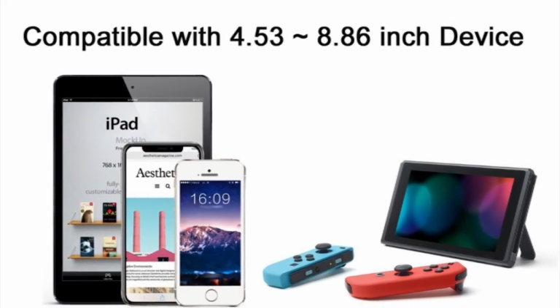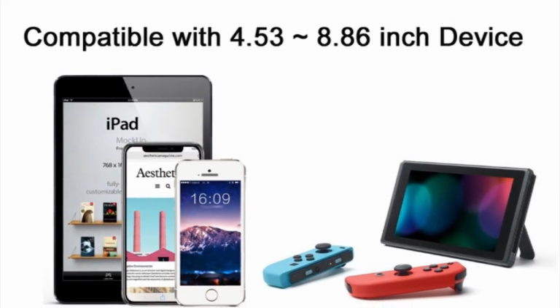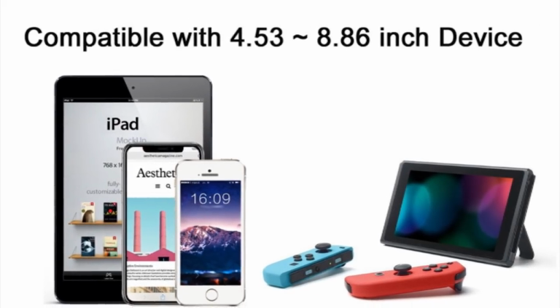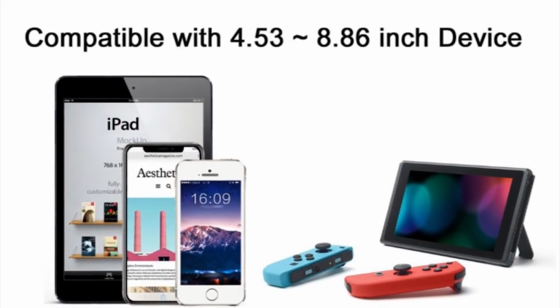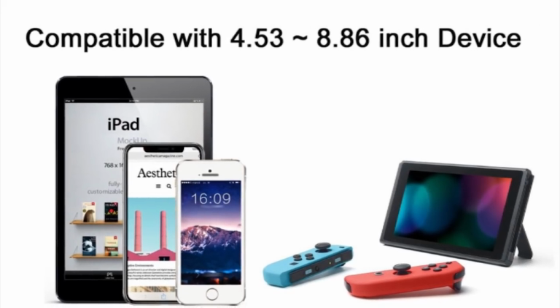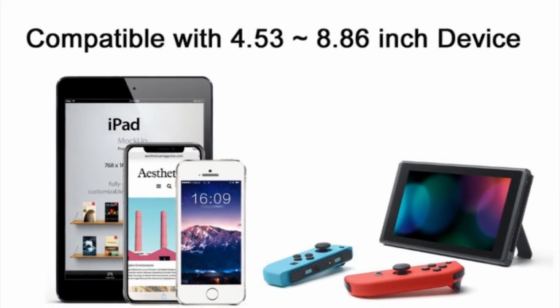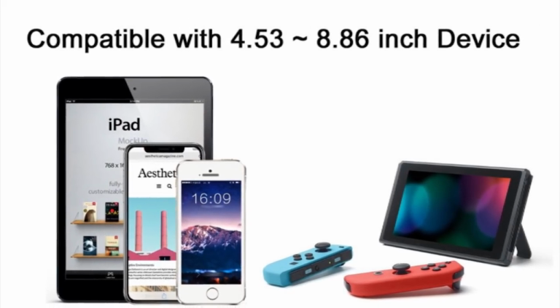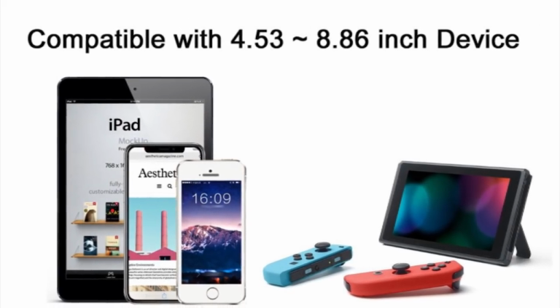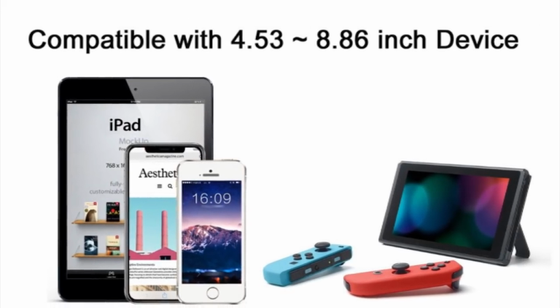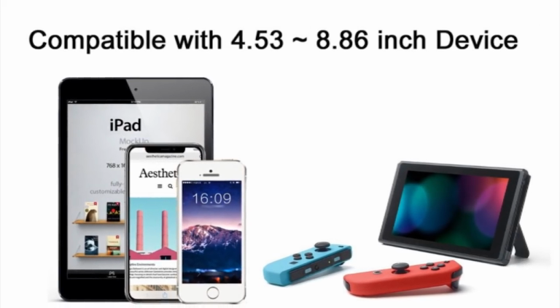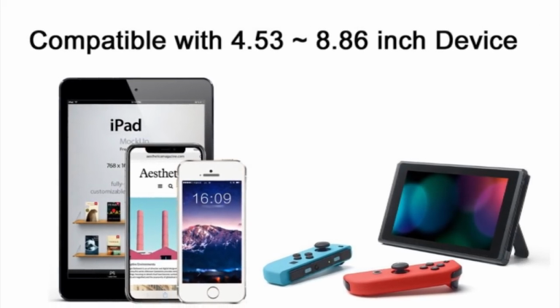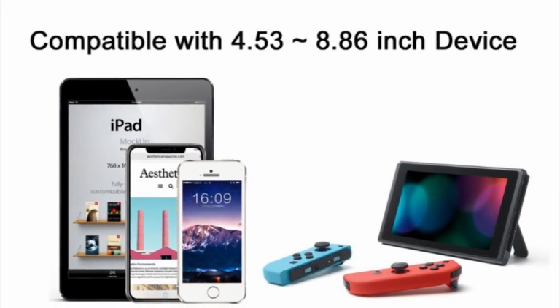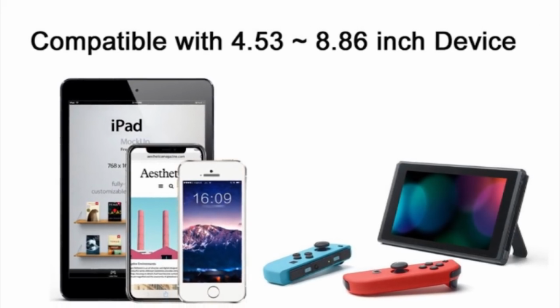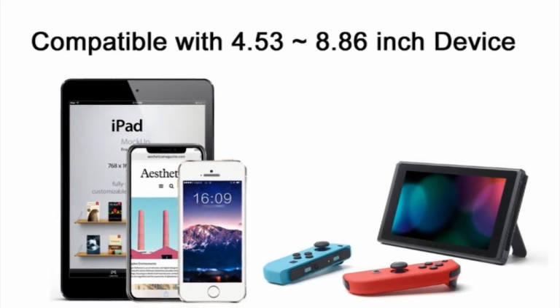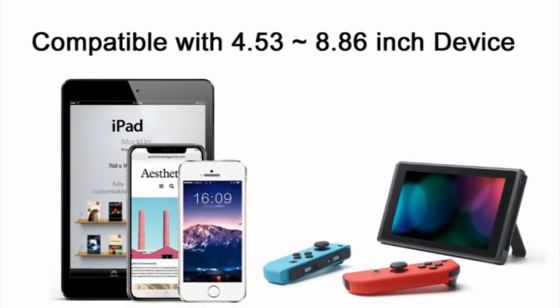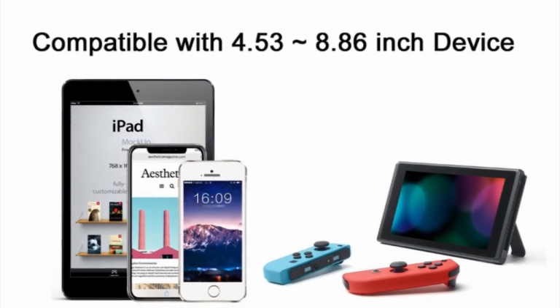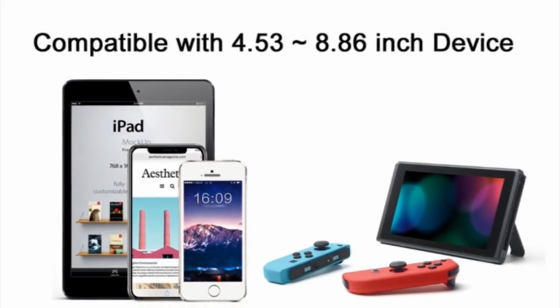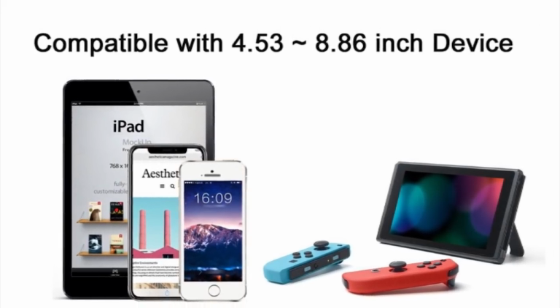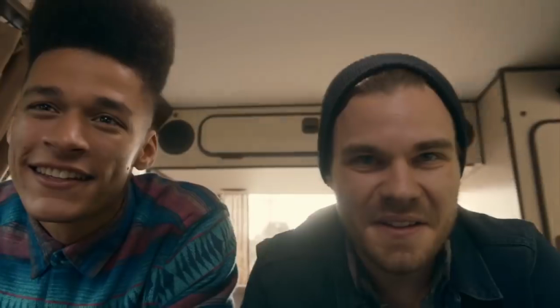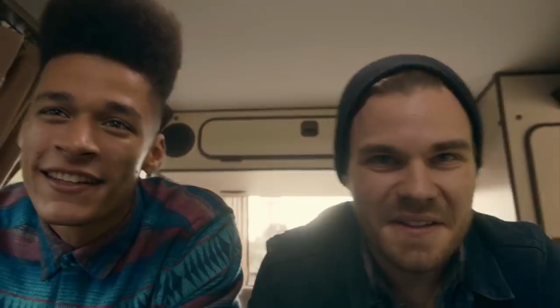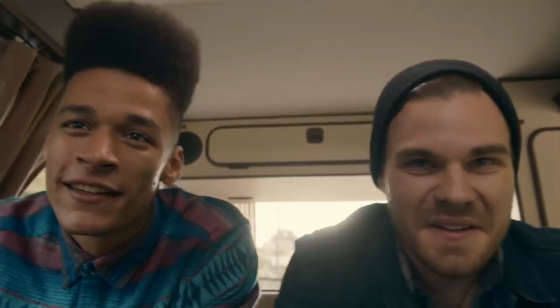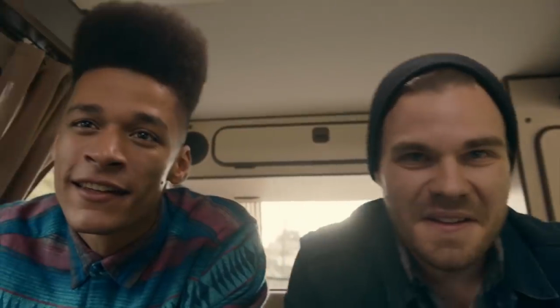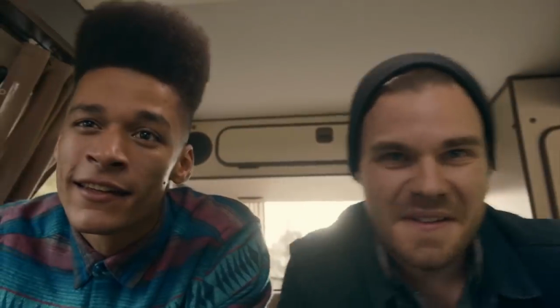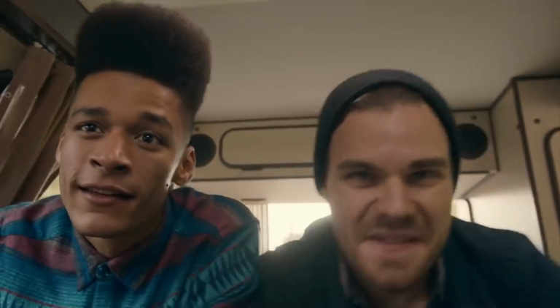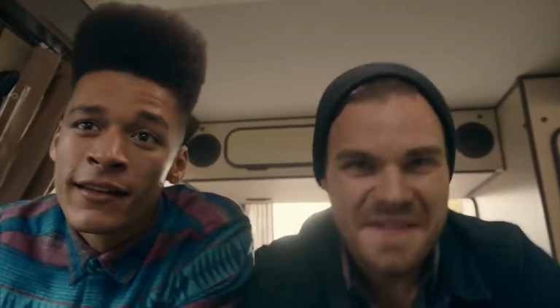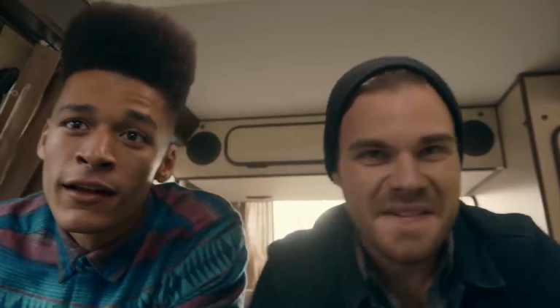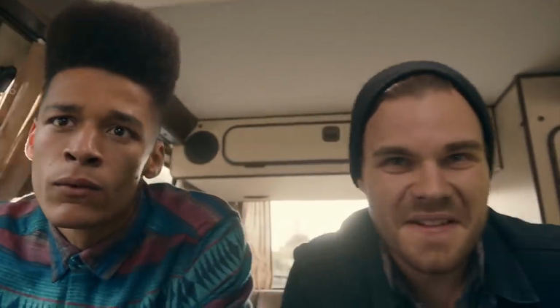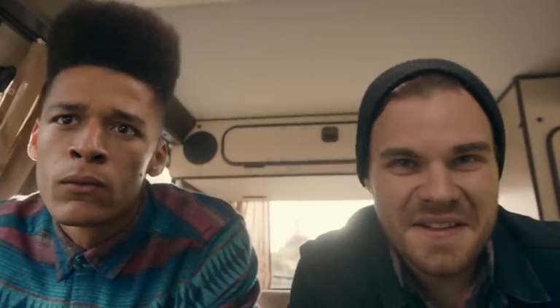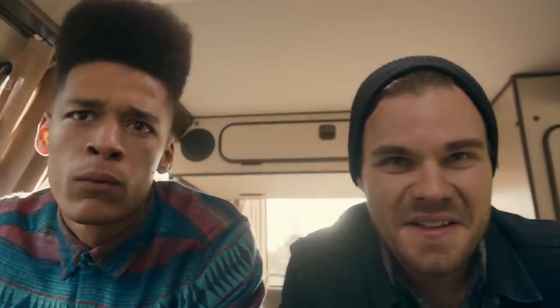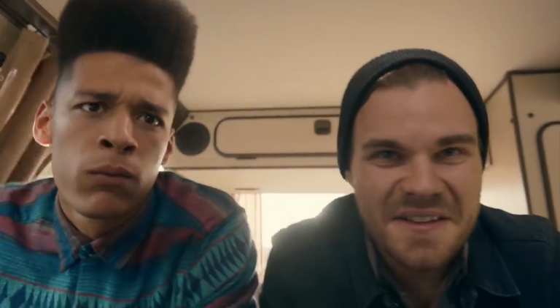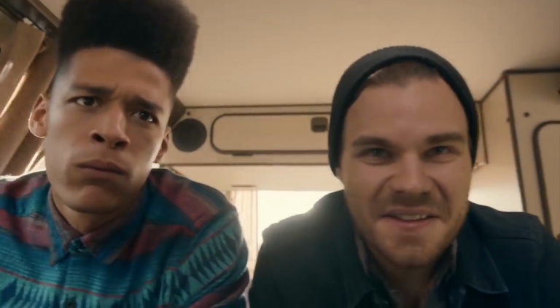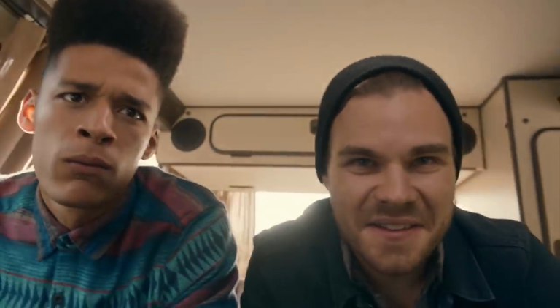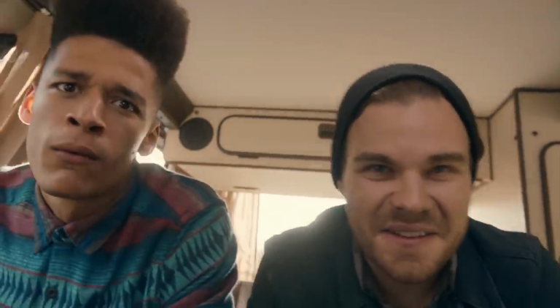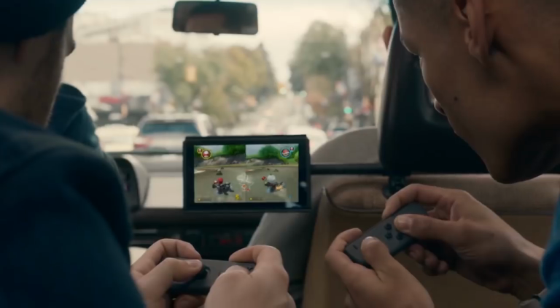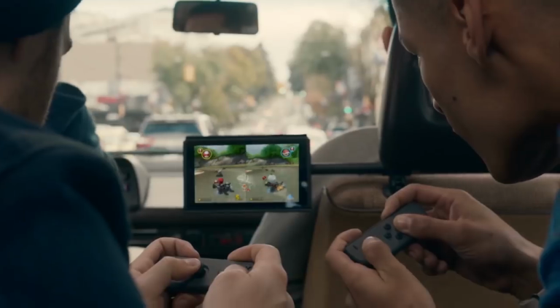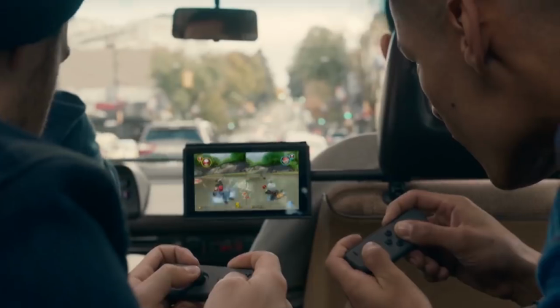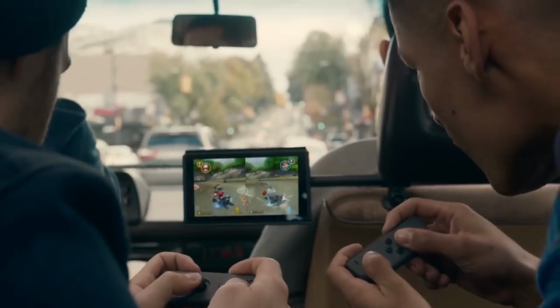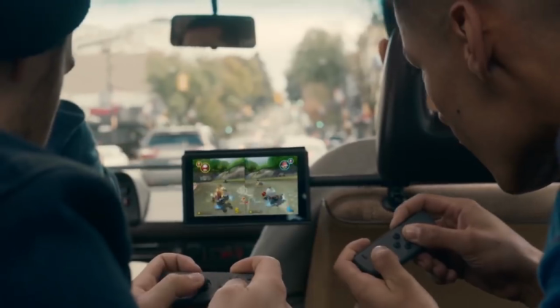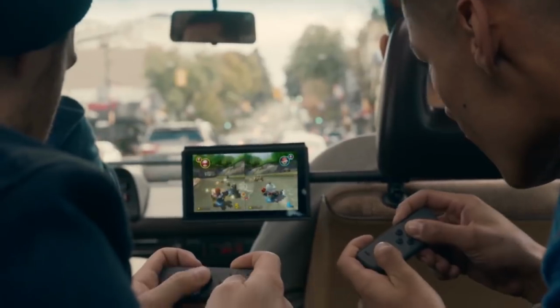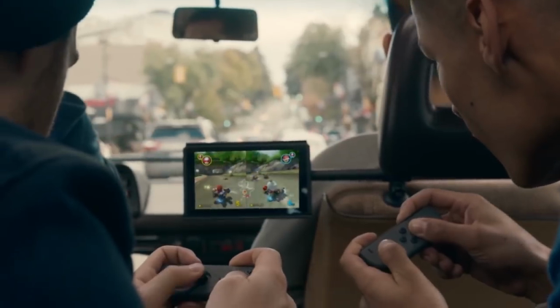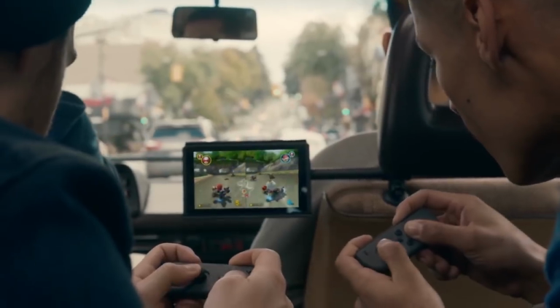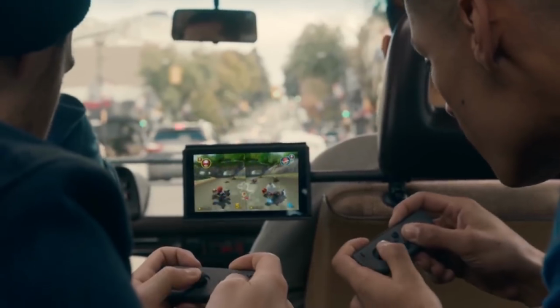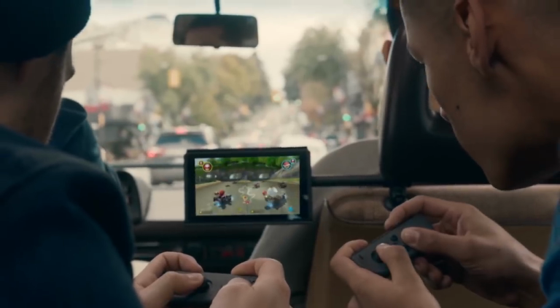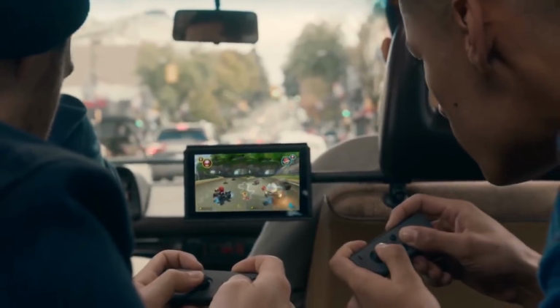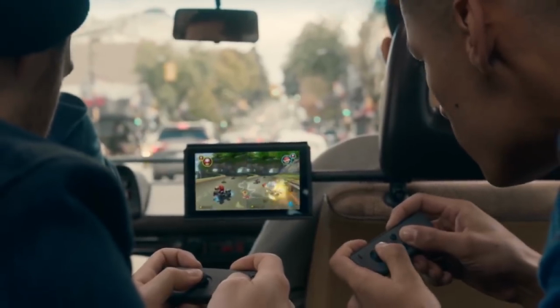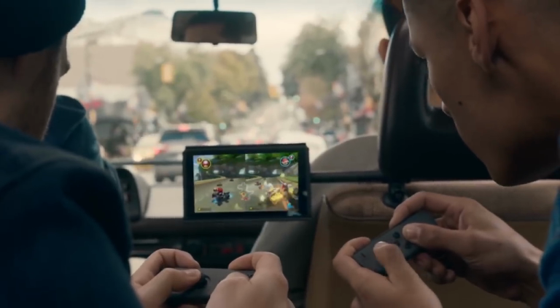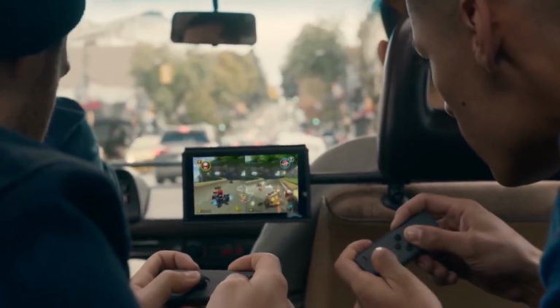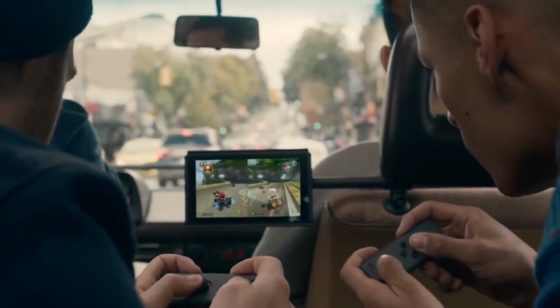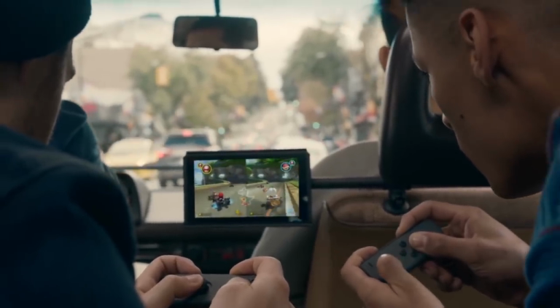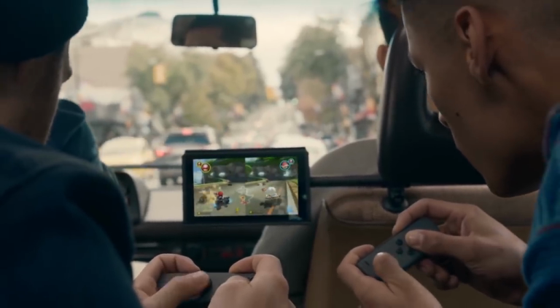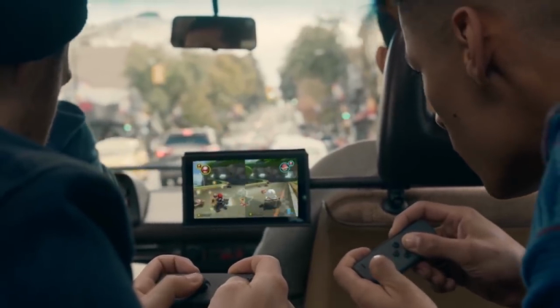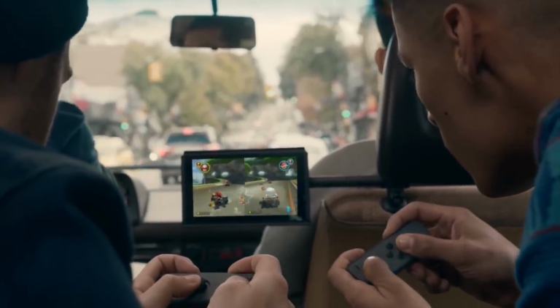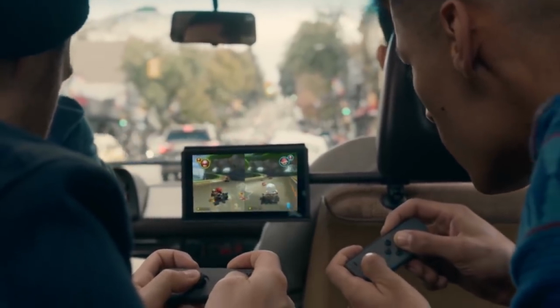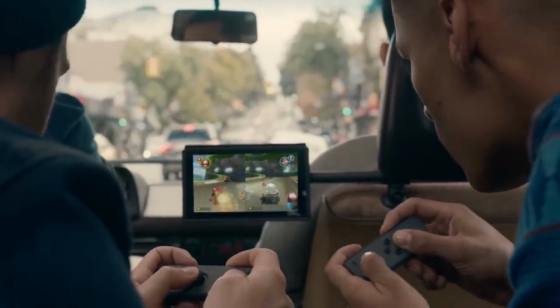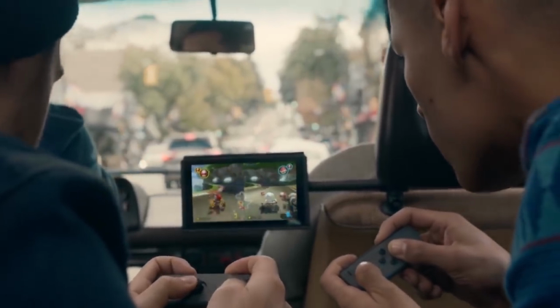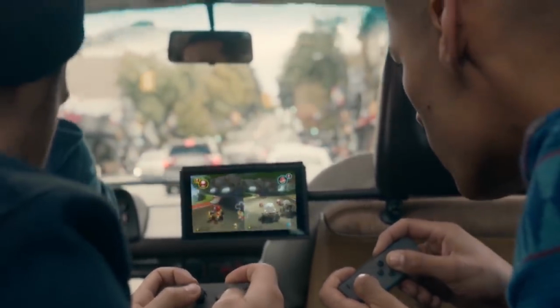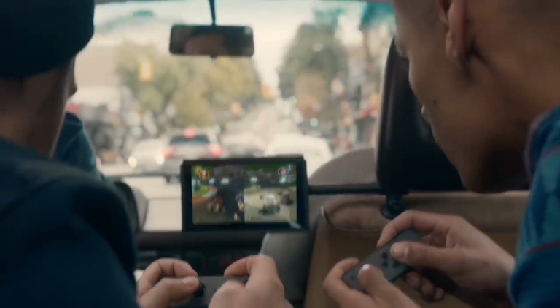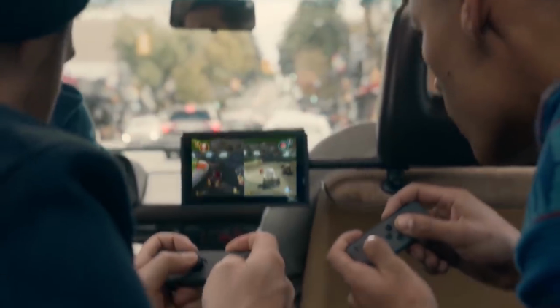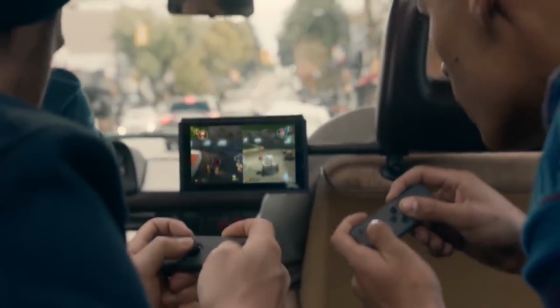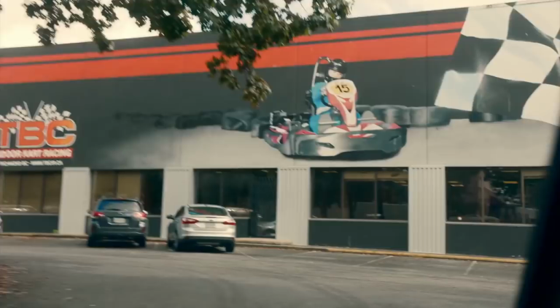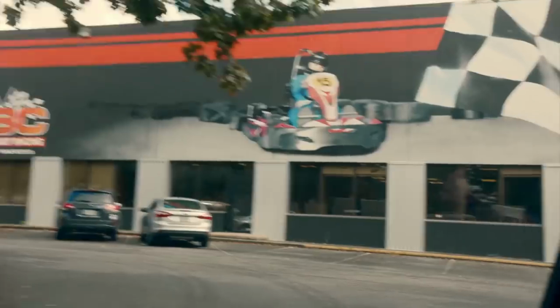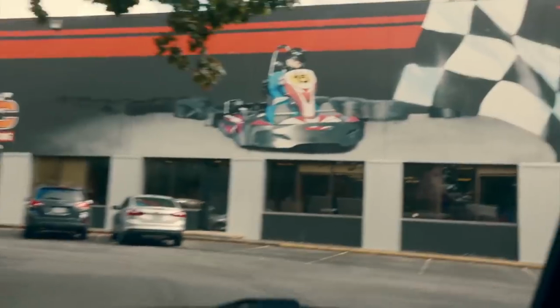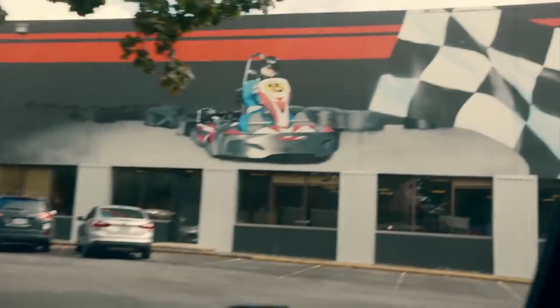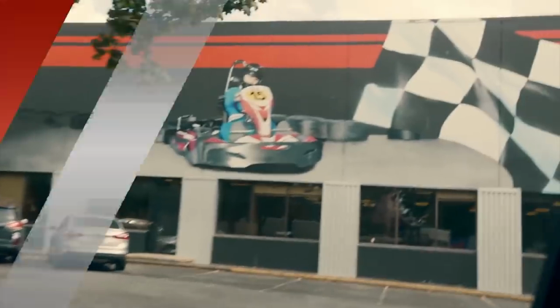While it does work for other devices such as phones and tablets, there is no denying that the Nintendo Switch is where it's at for on the road entertainment.